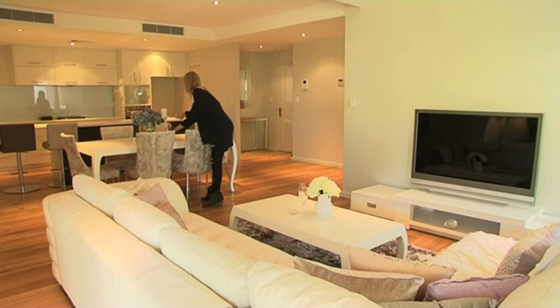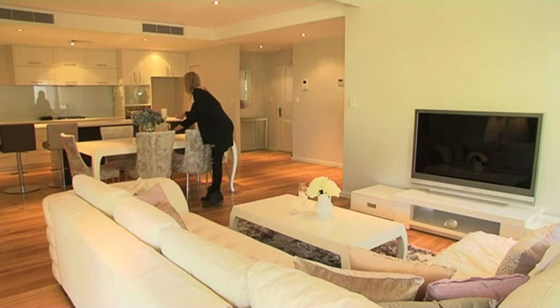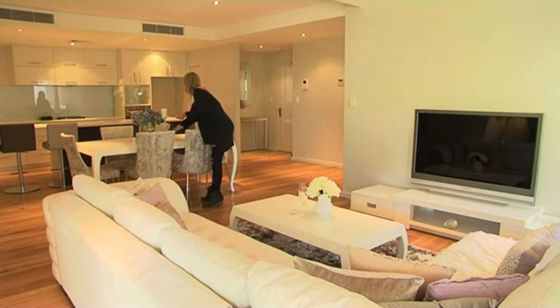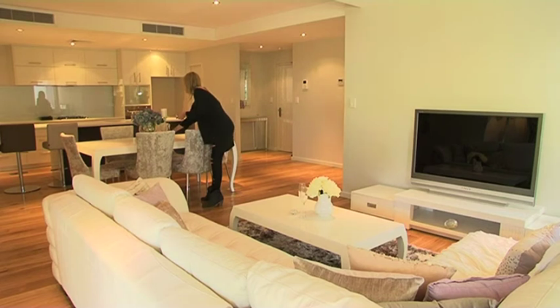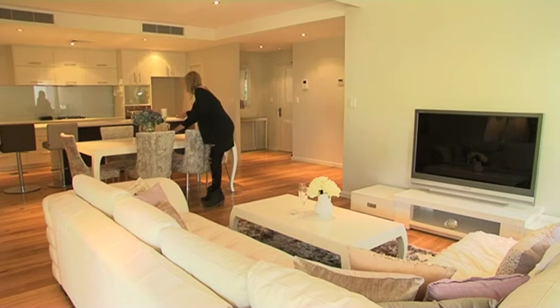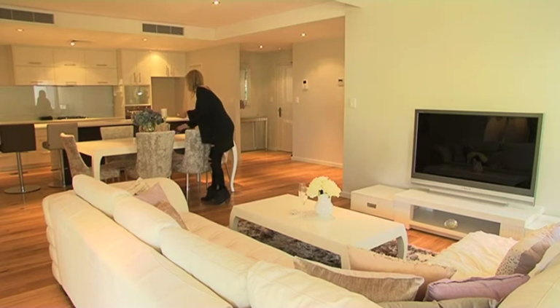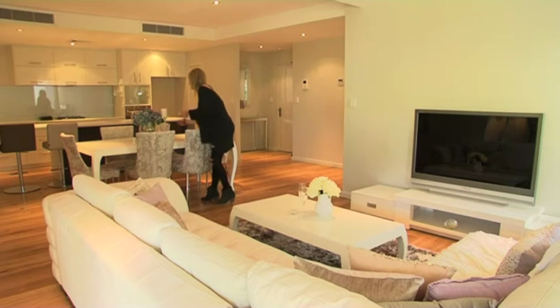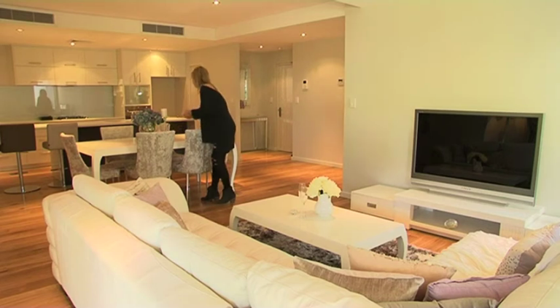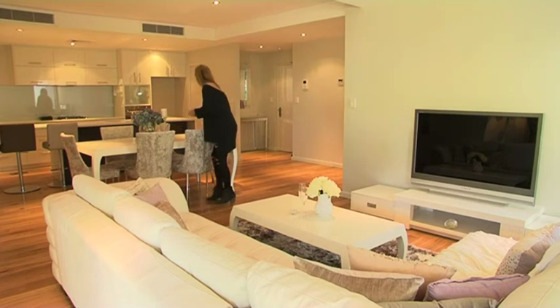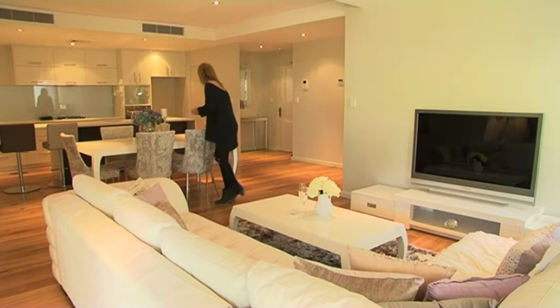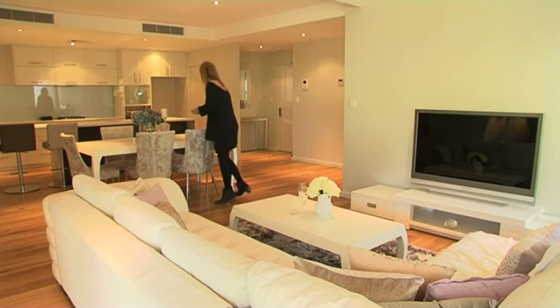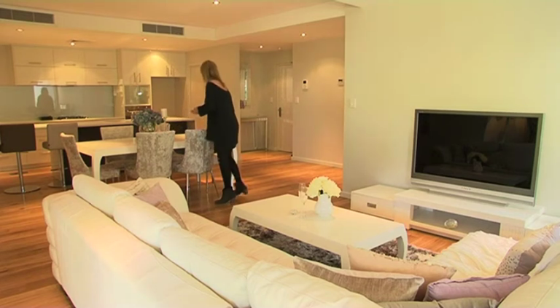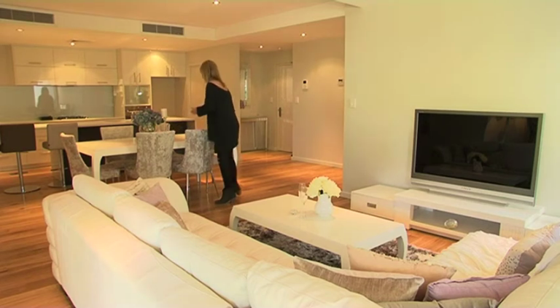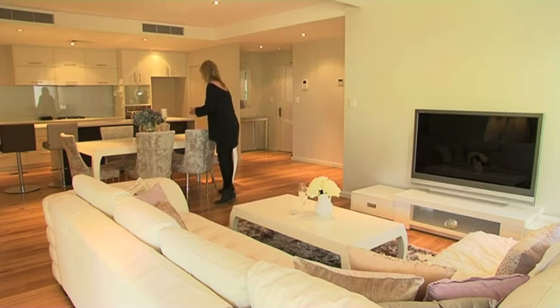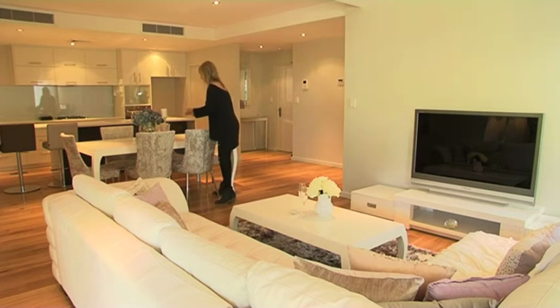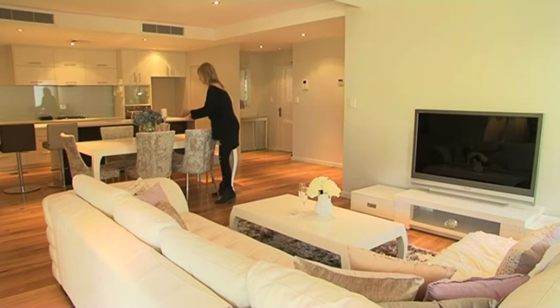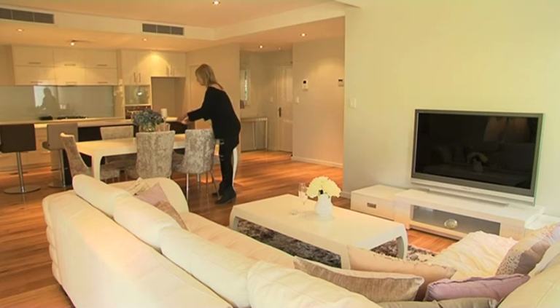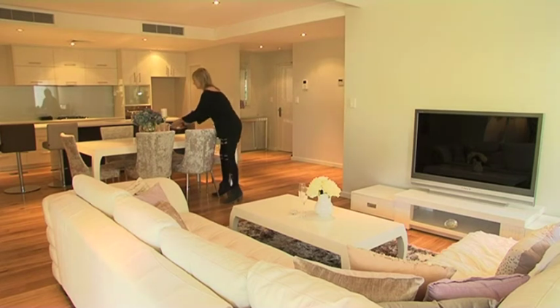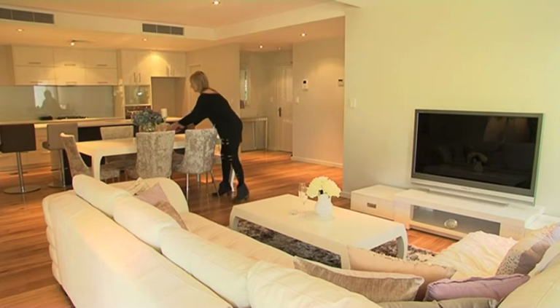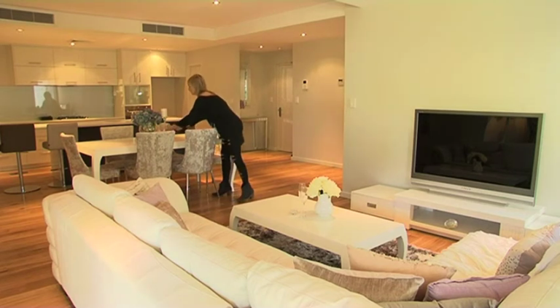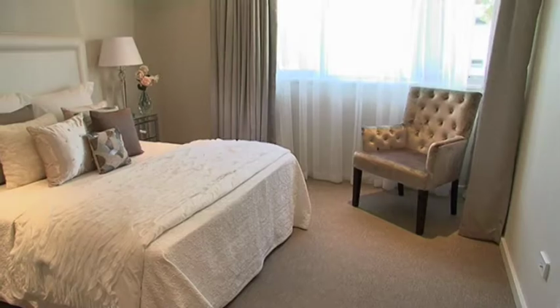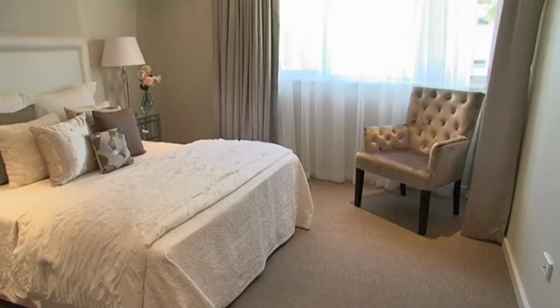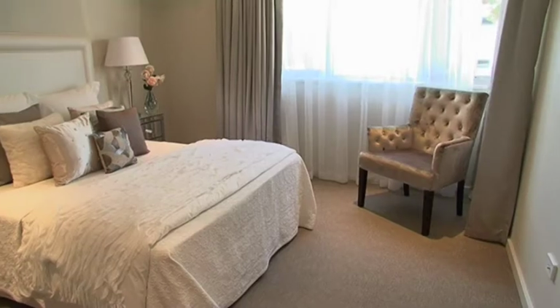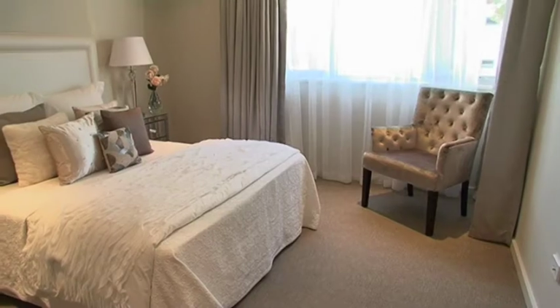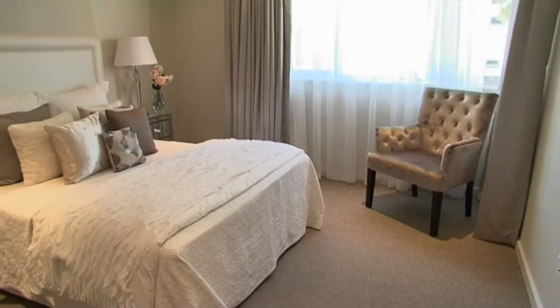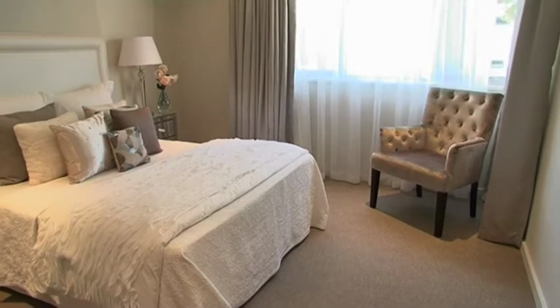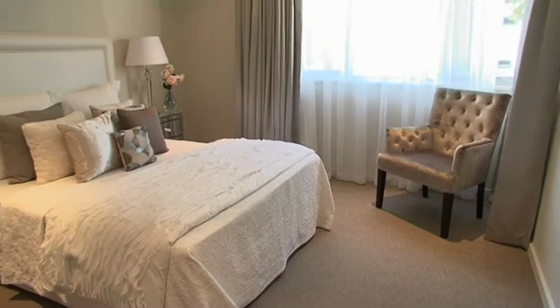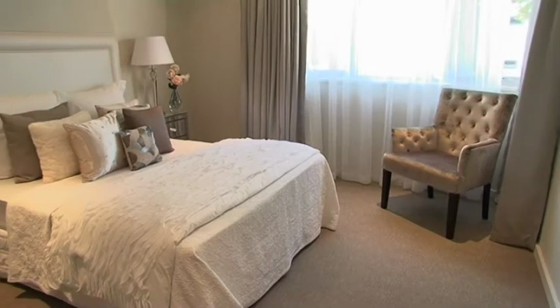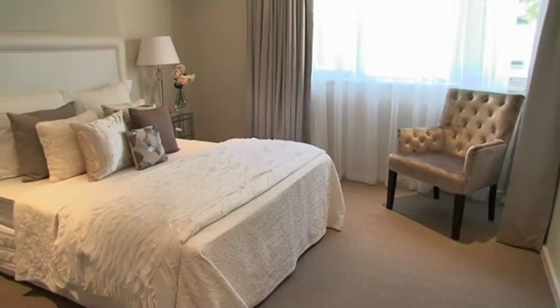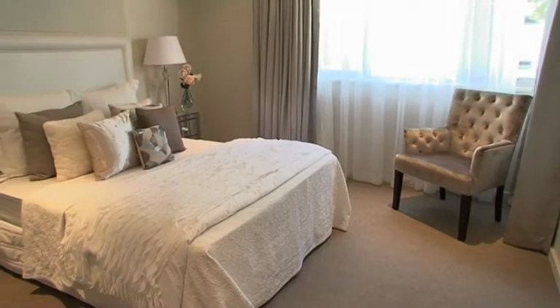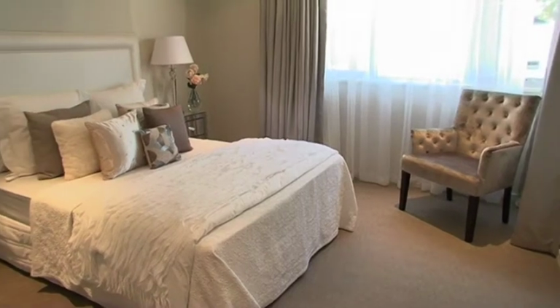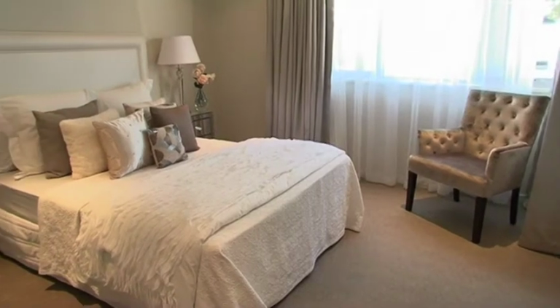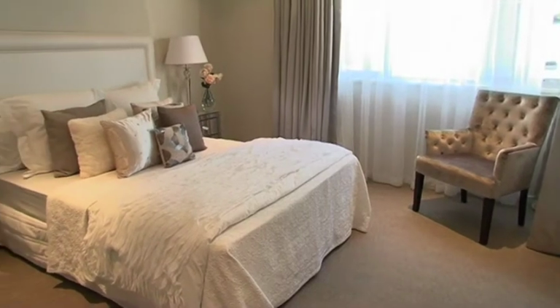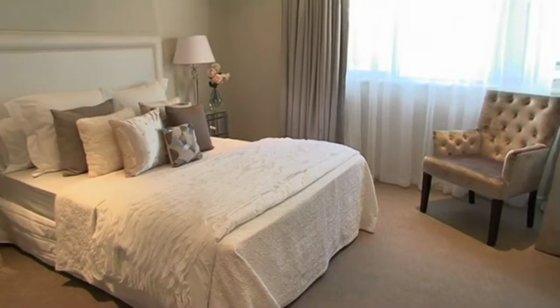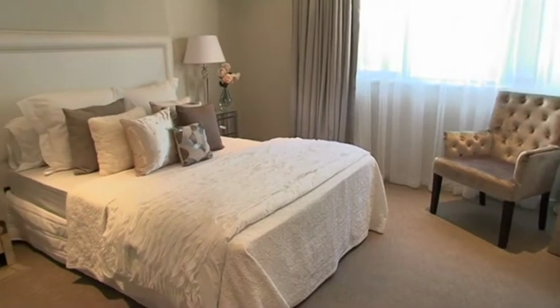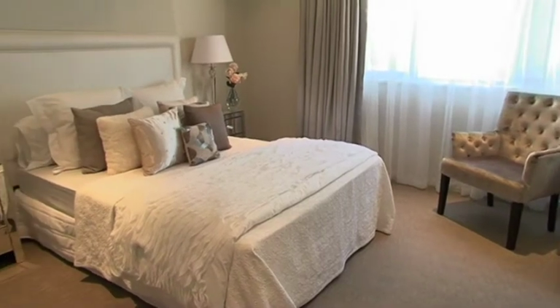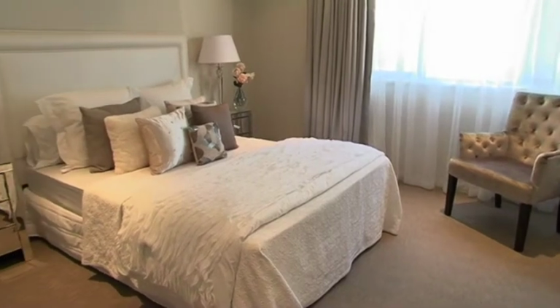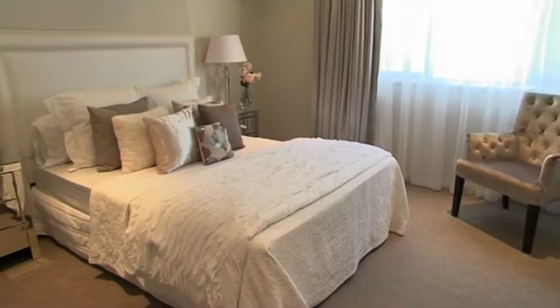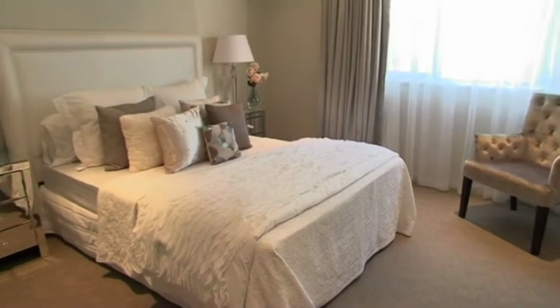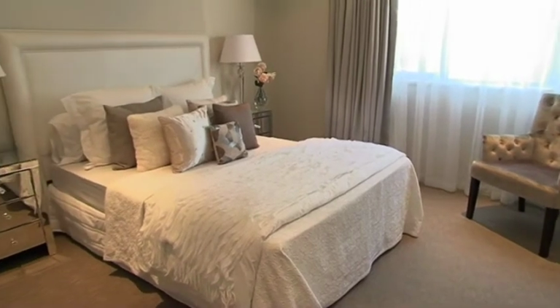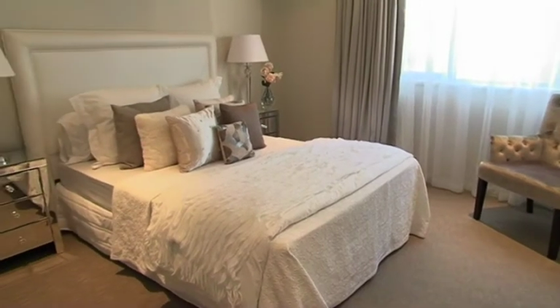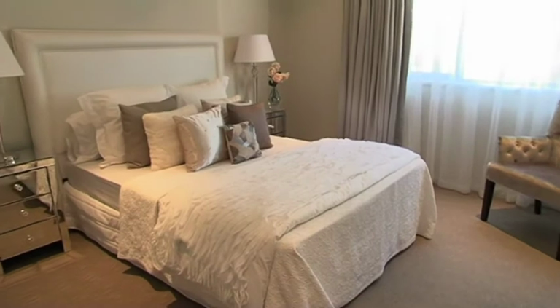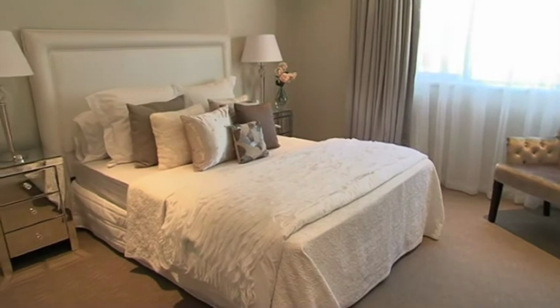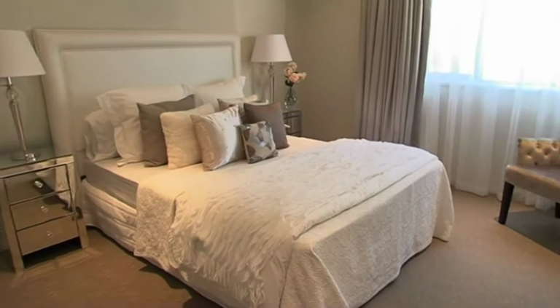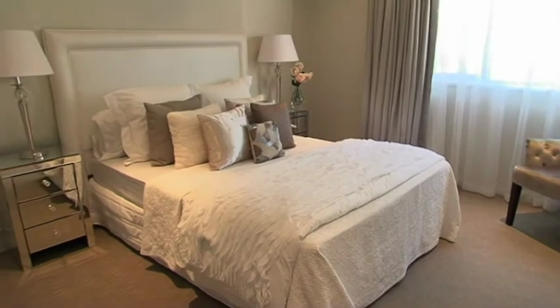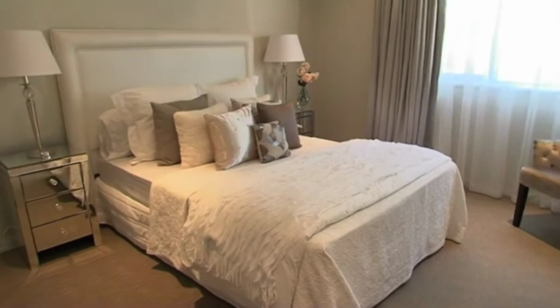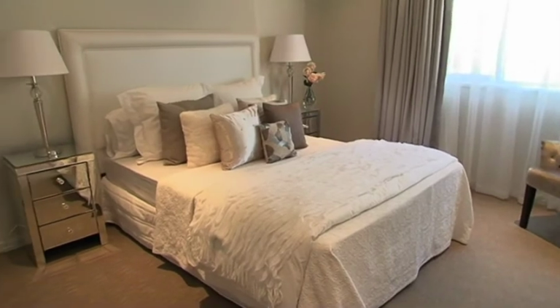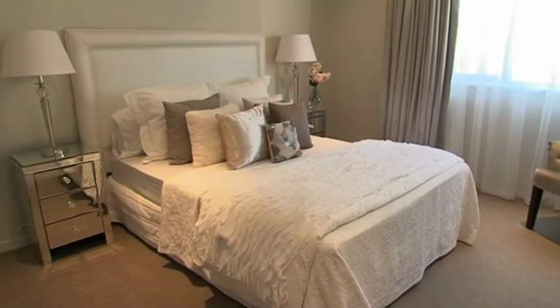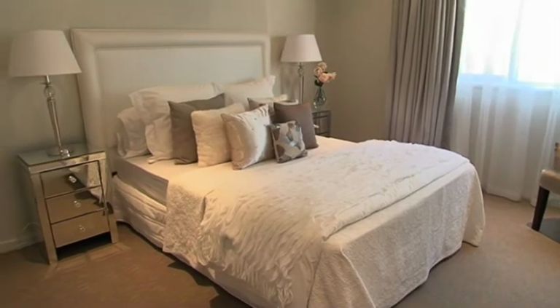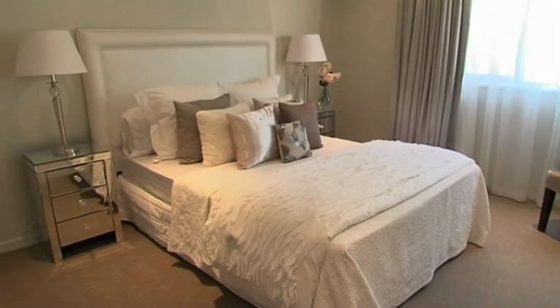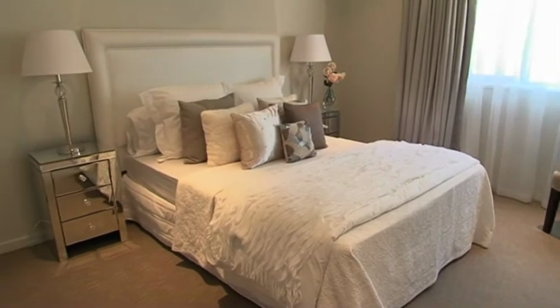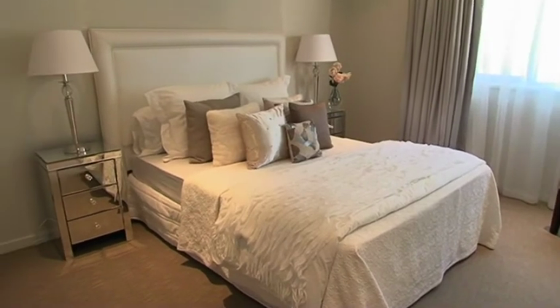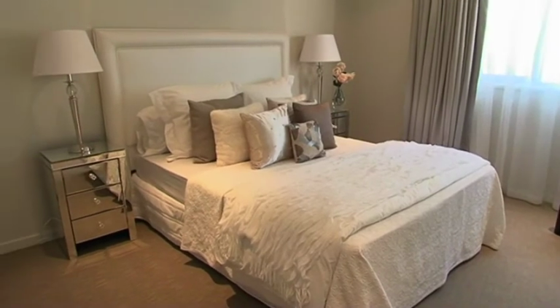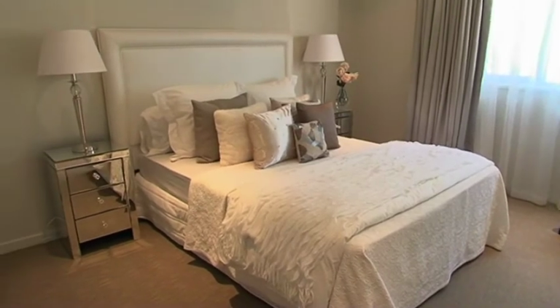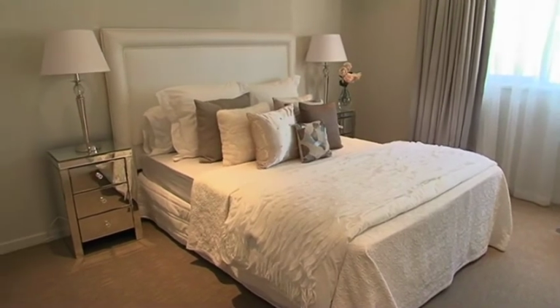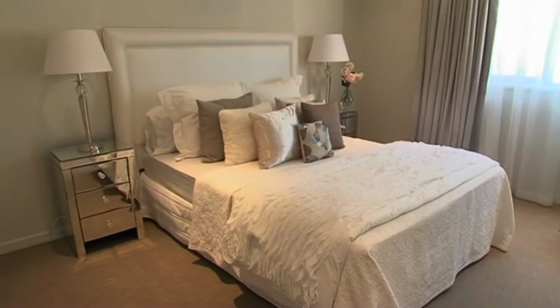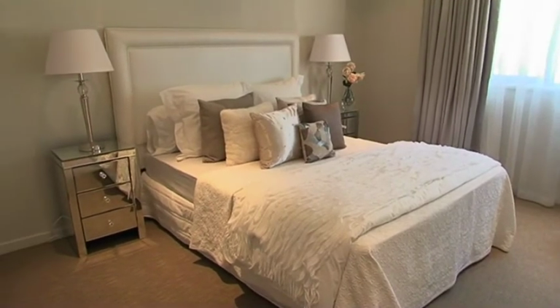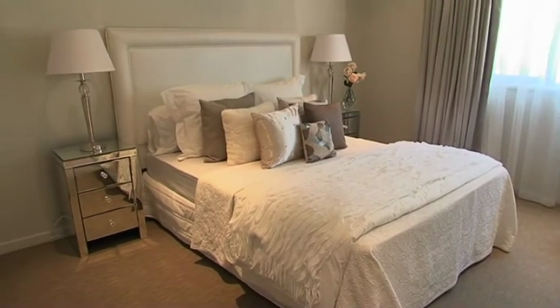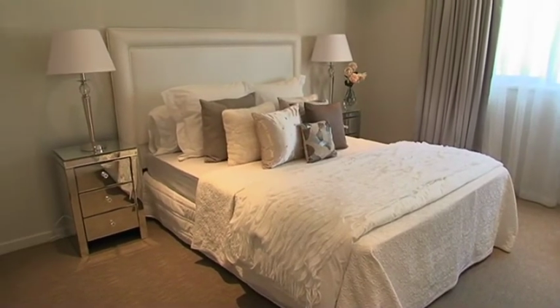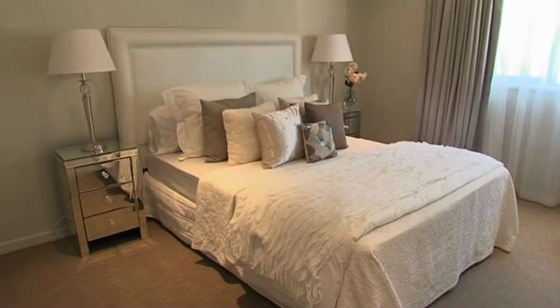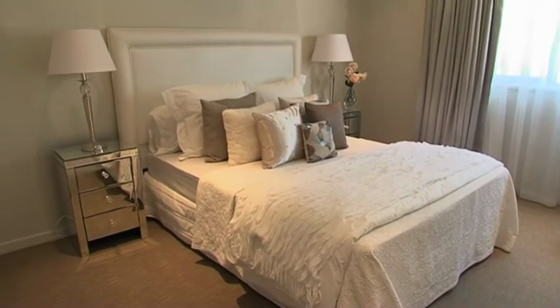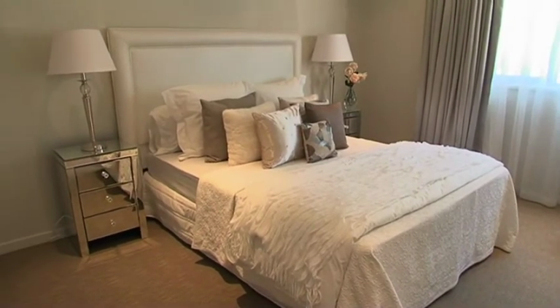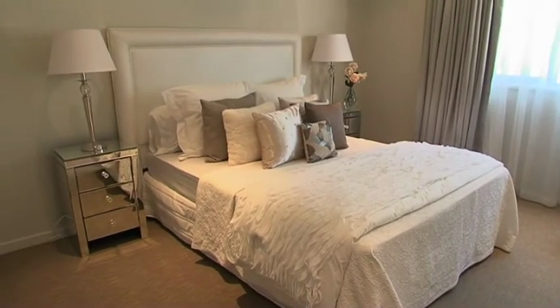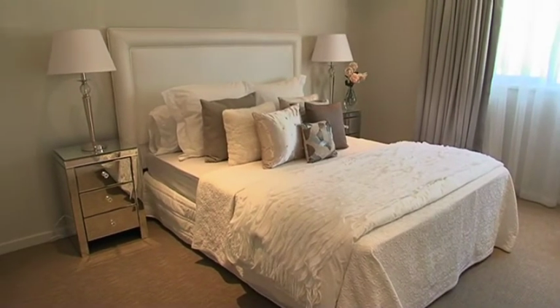Also, use lots of occasional pieces such as lamps, floor lamps, side tables, and chairs to really layer the room and fill it up.